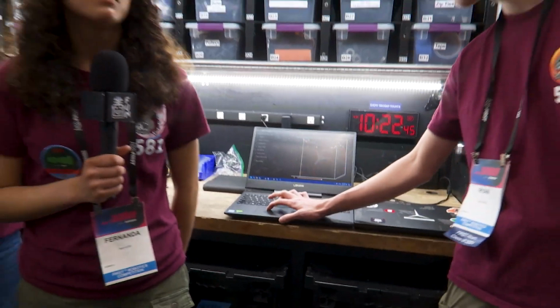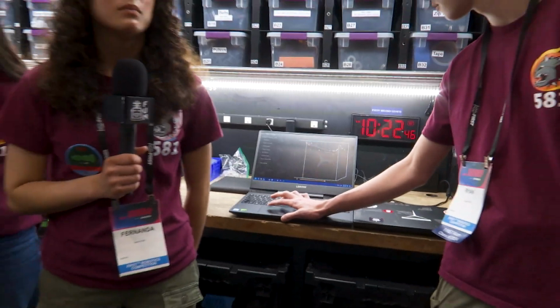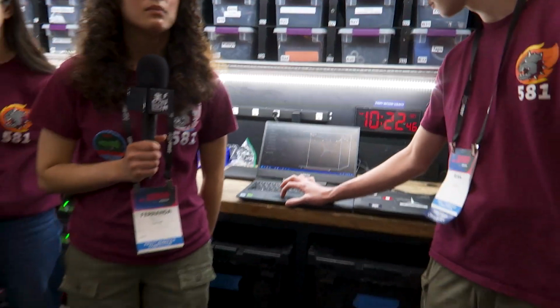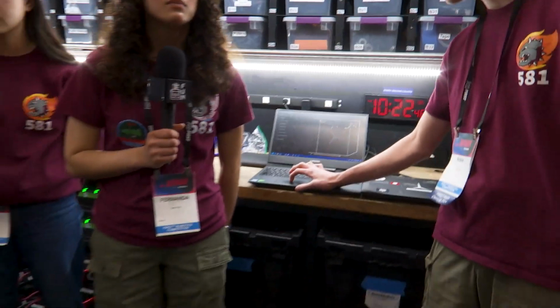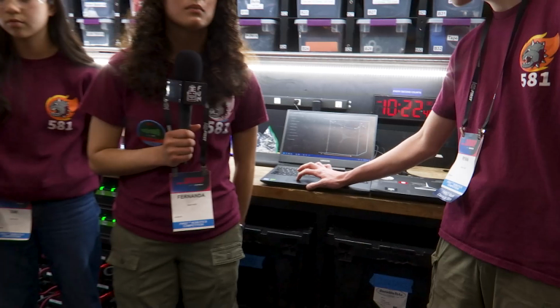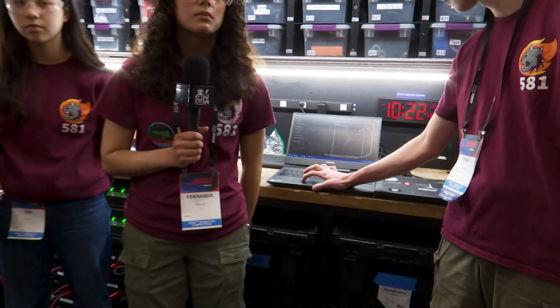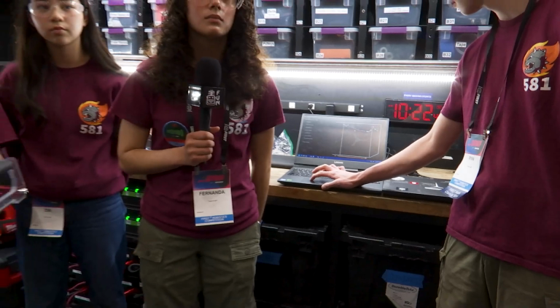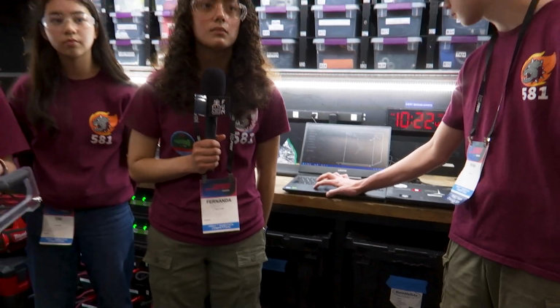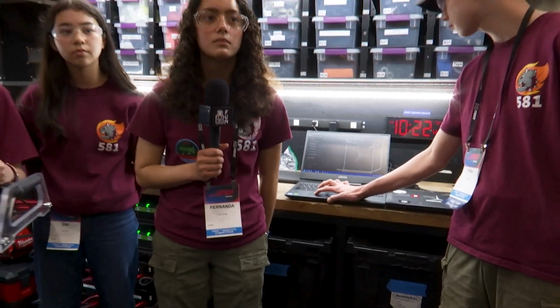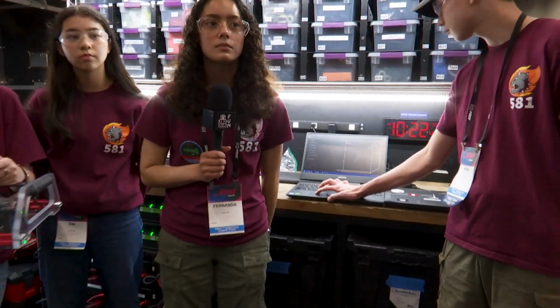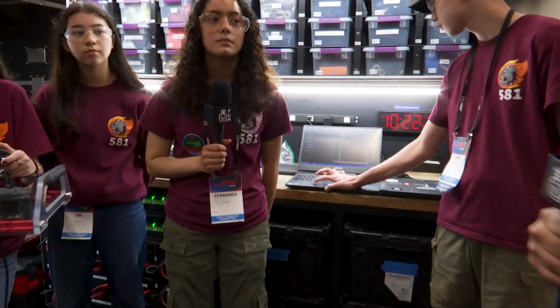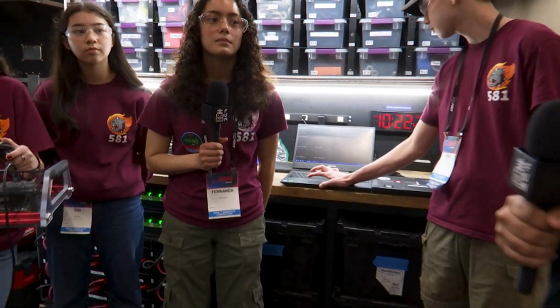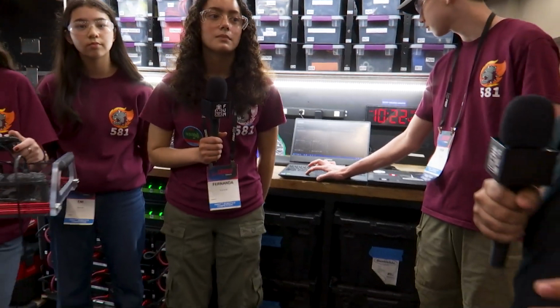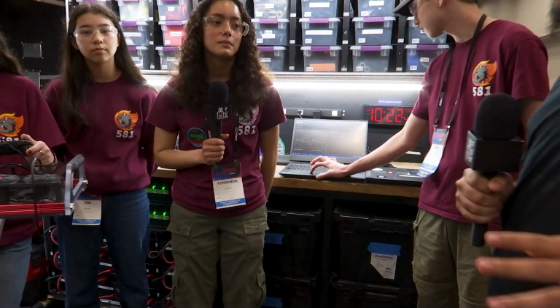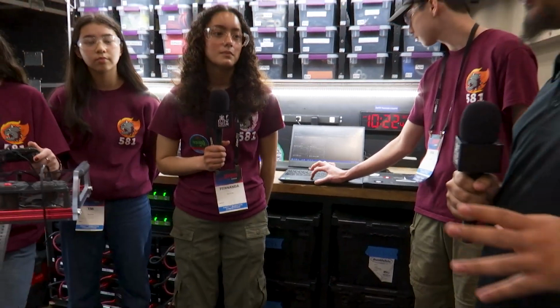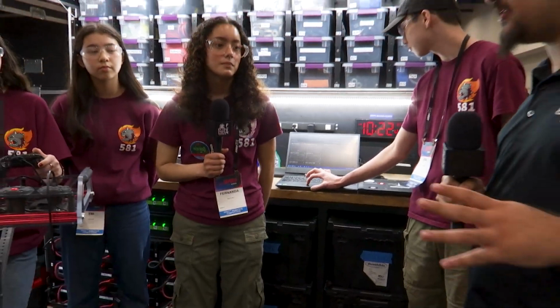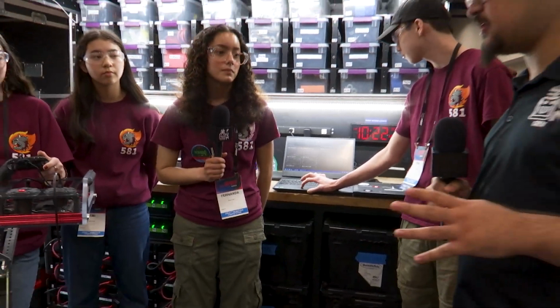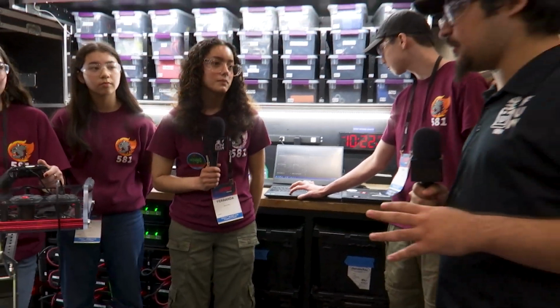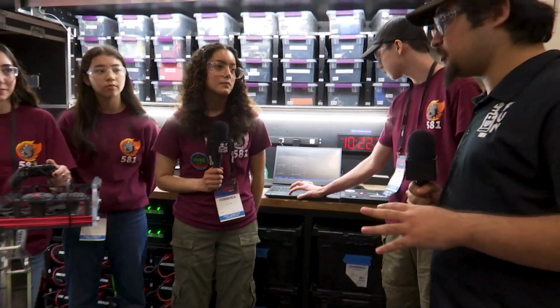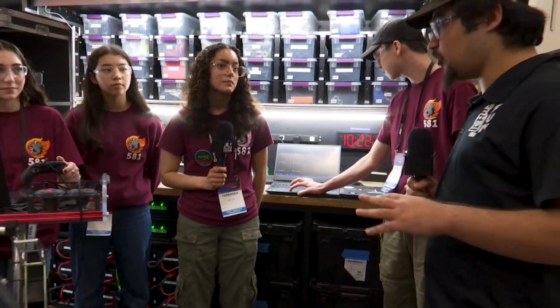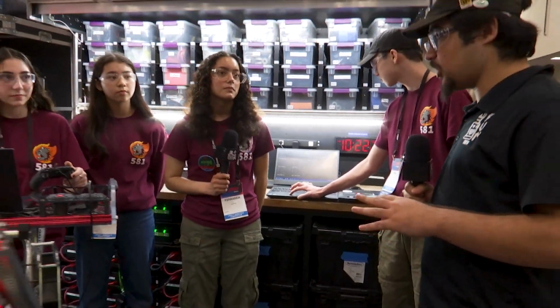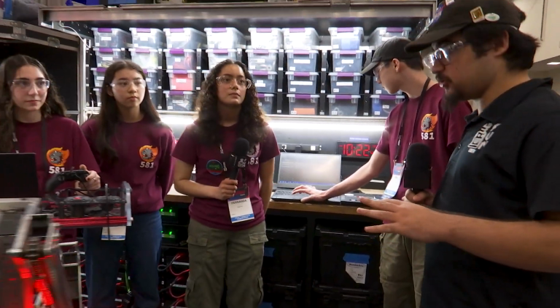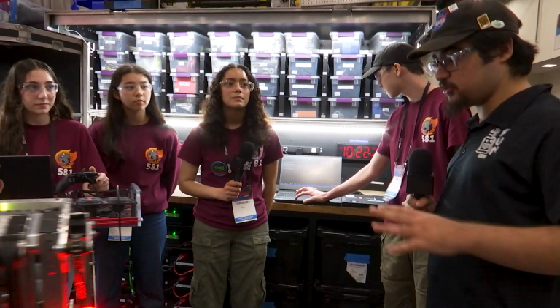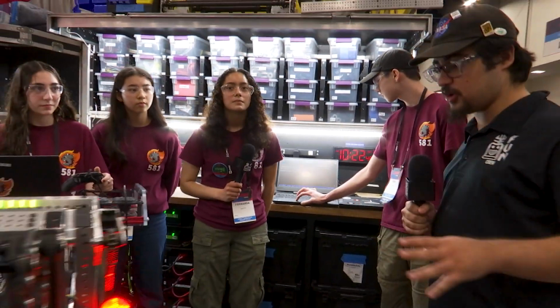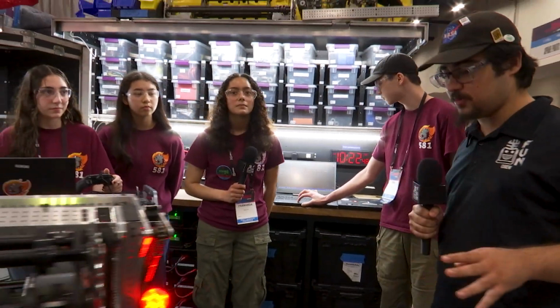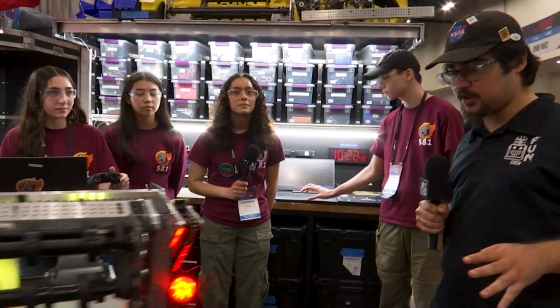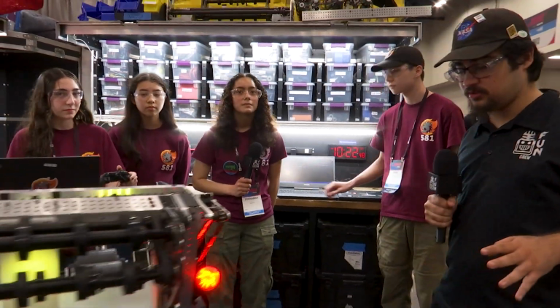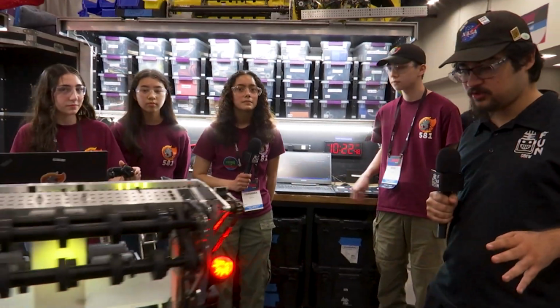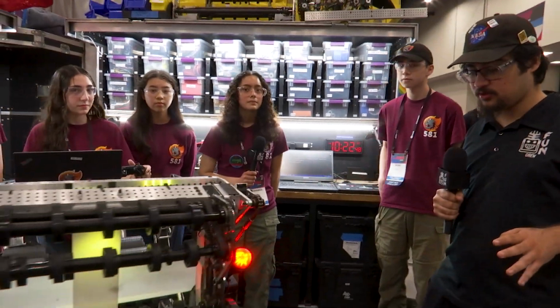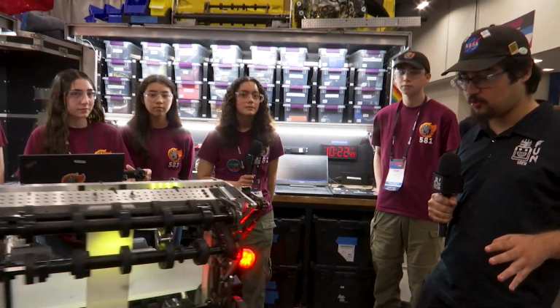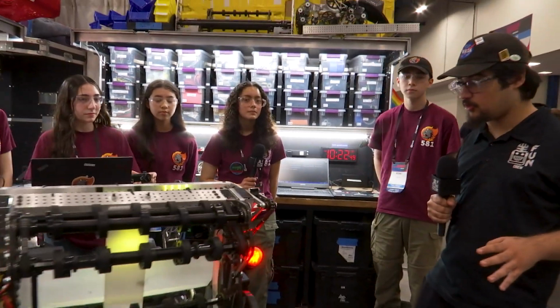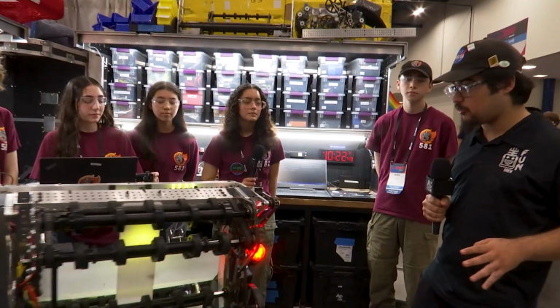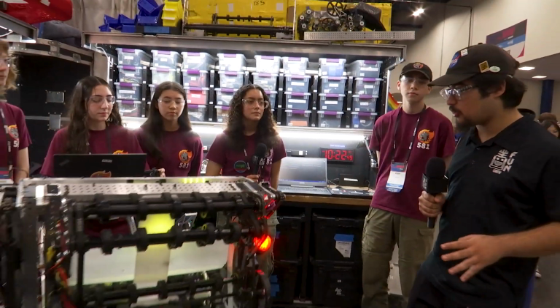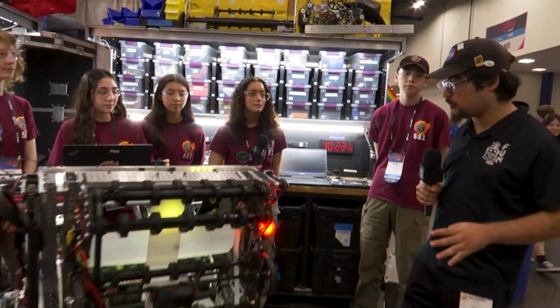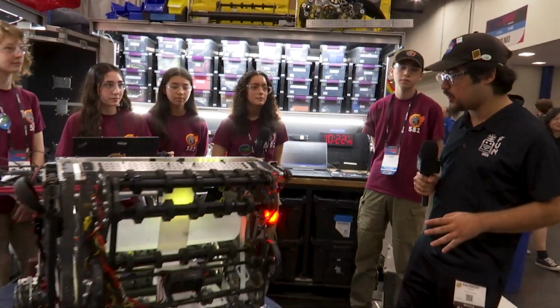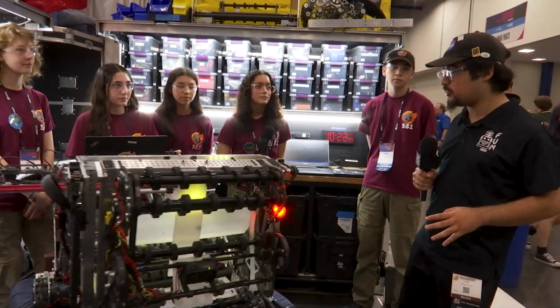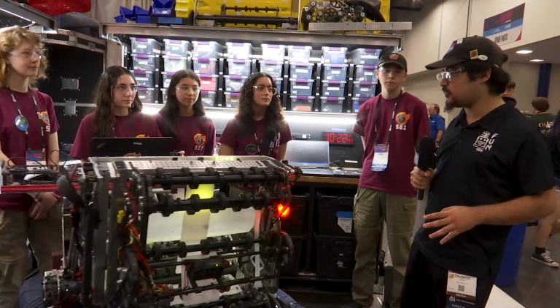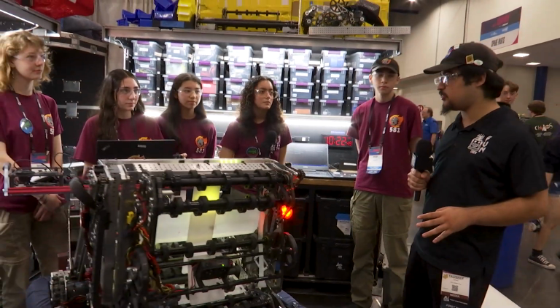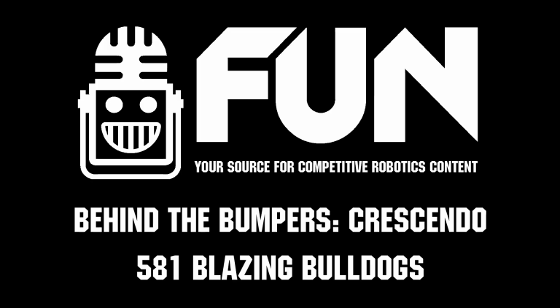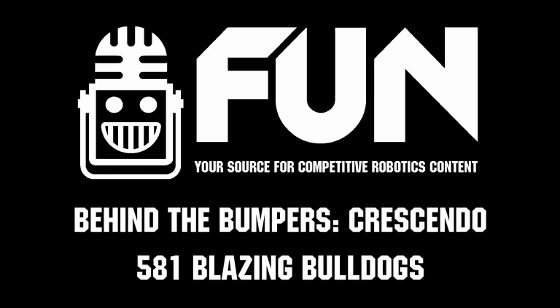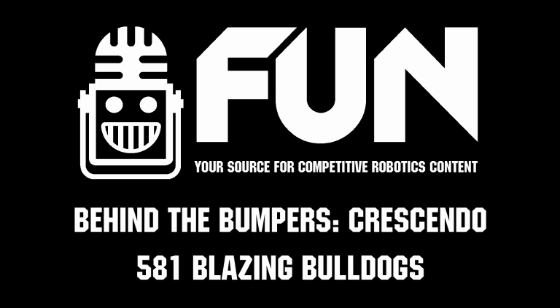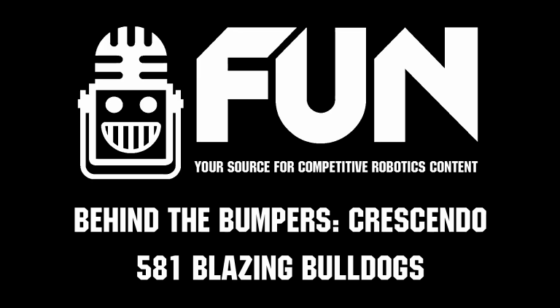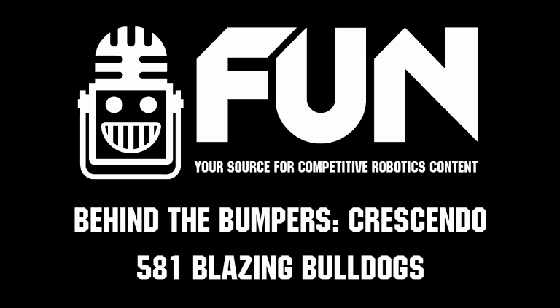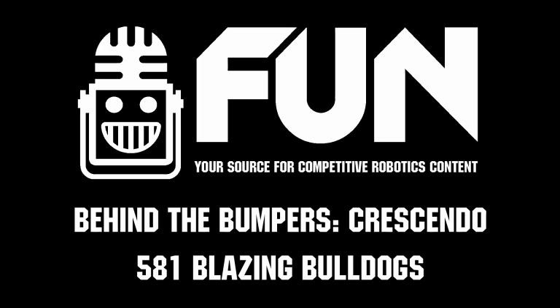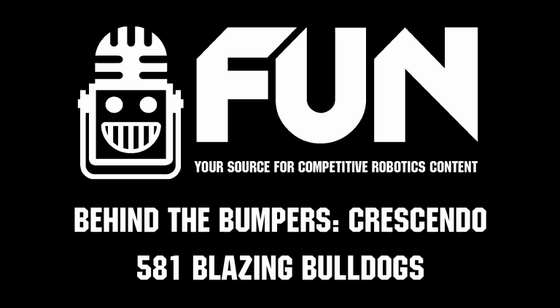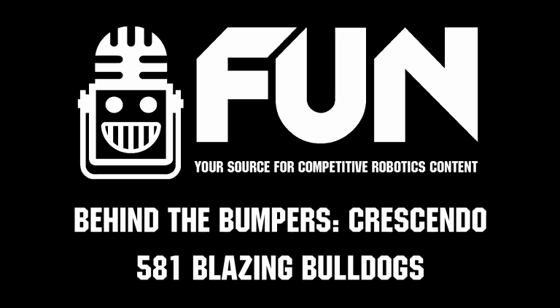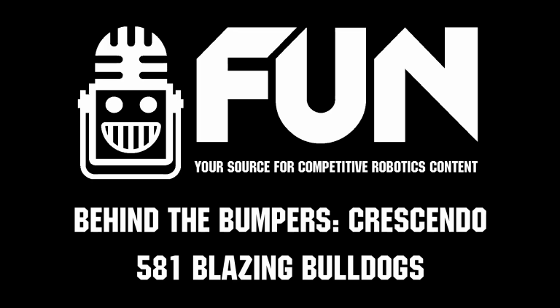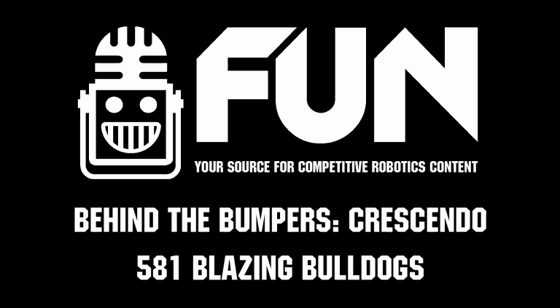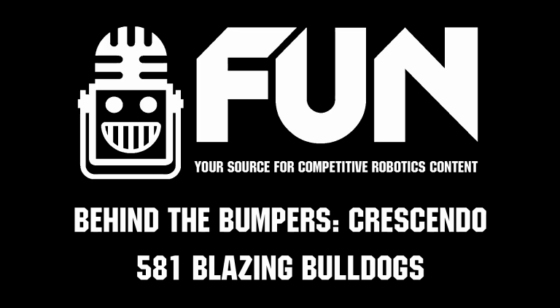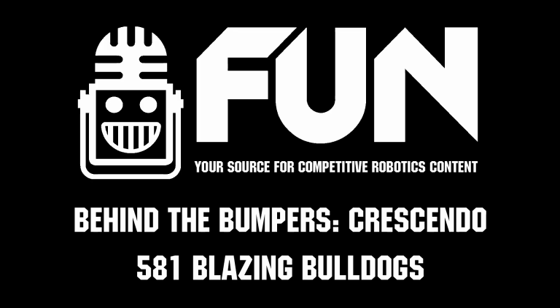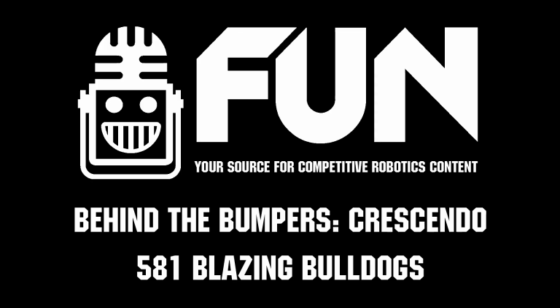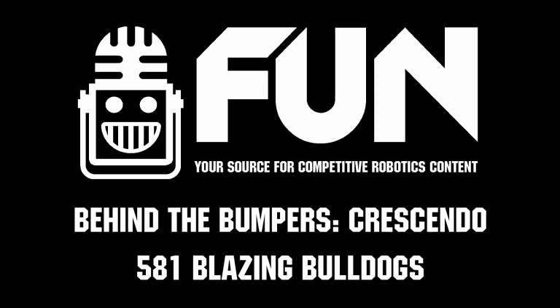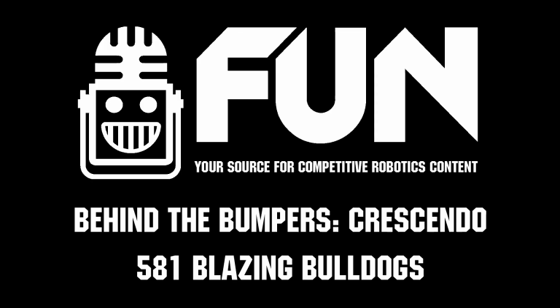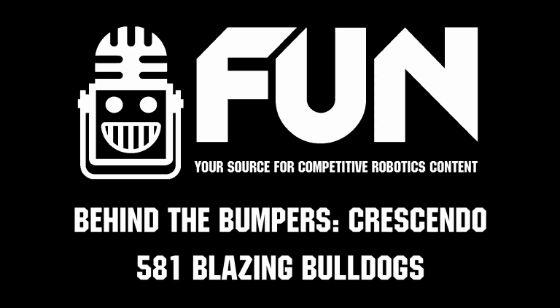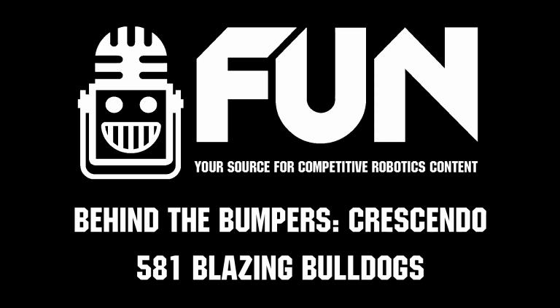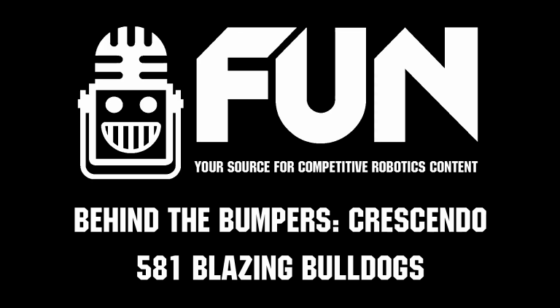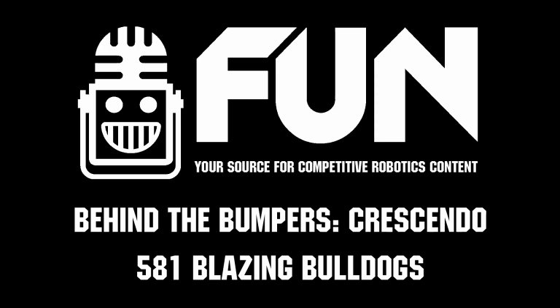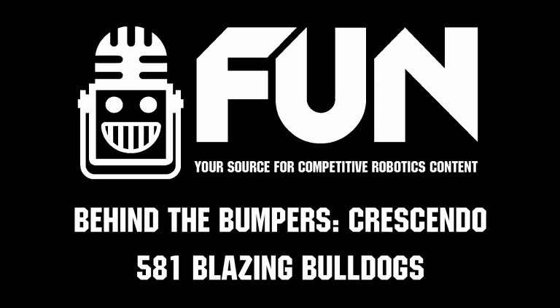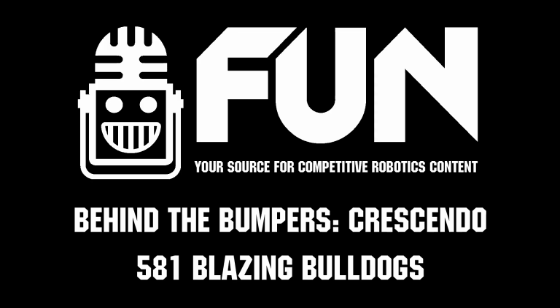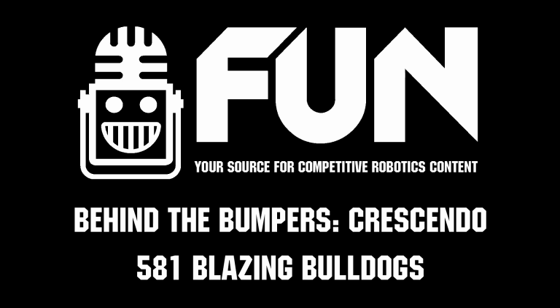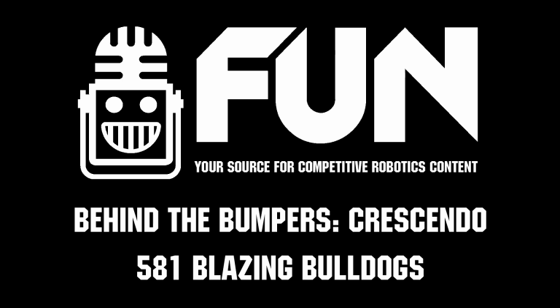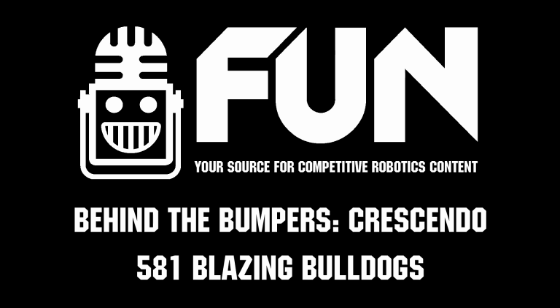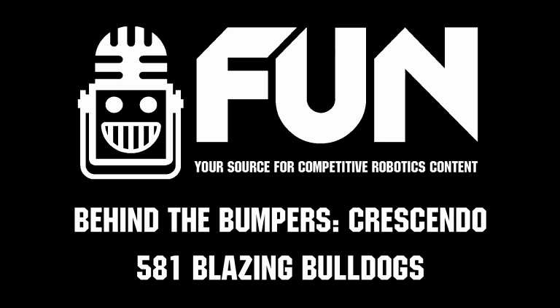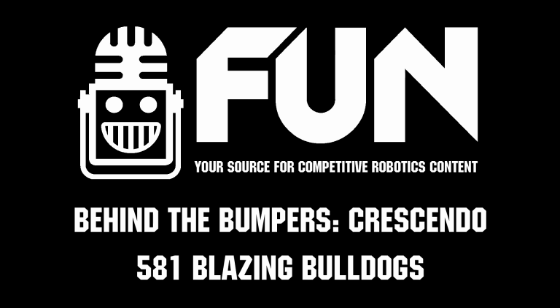Well, Blazing Bulldogs, thank you so much for taking the time to walk us through your amazing robot. Really excited to see what you guys do here in the Daly Division. Good luck, guys.